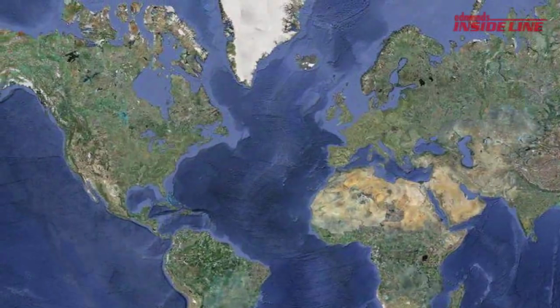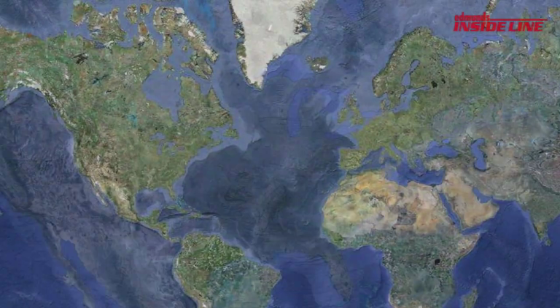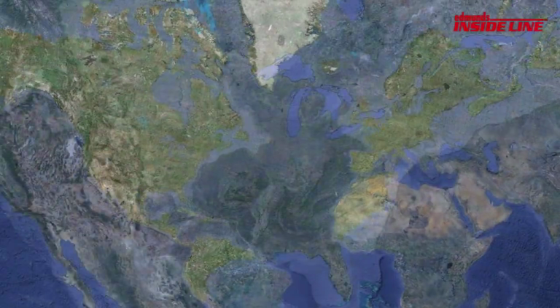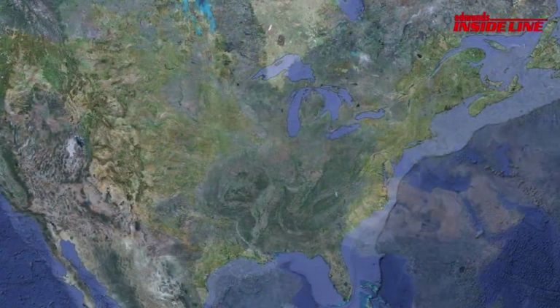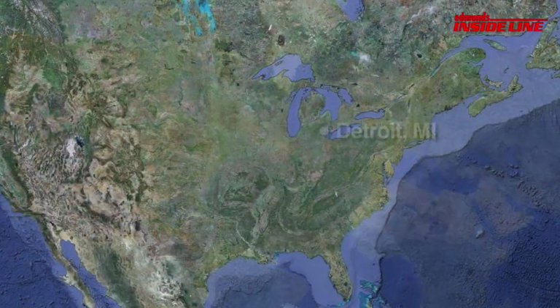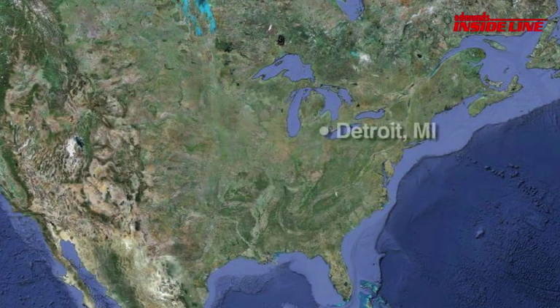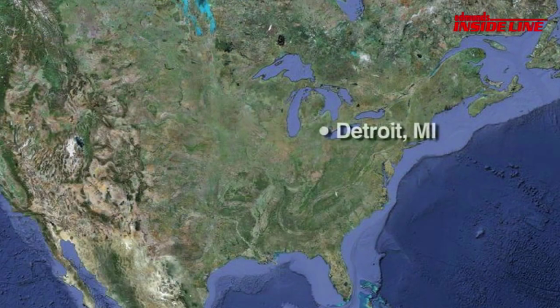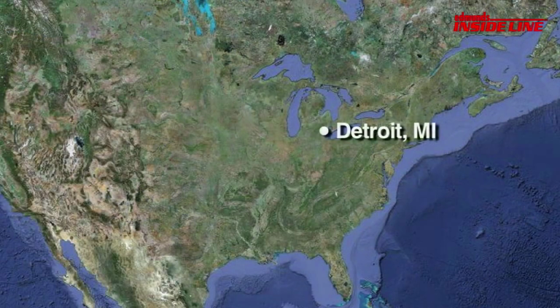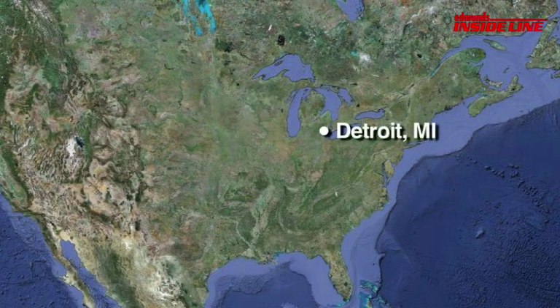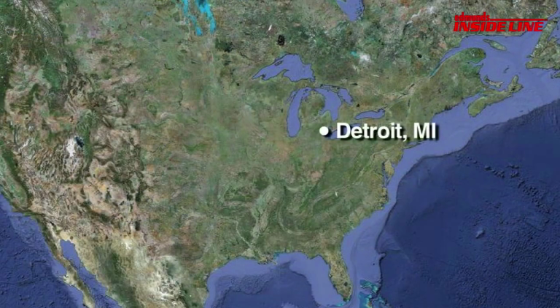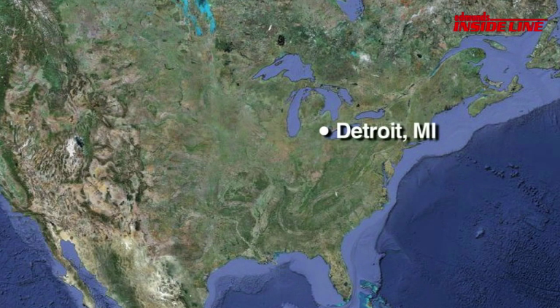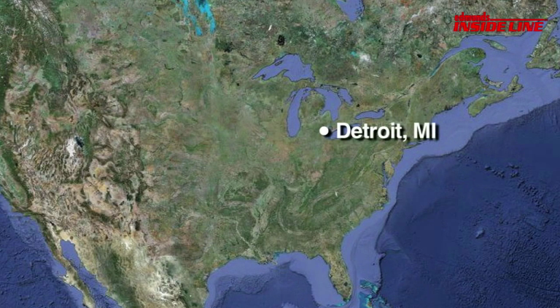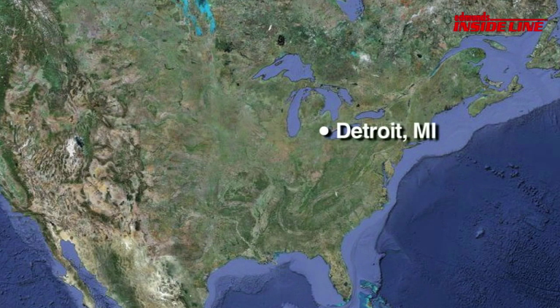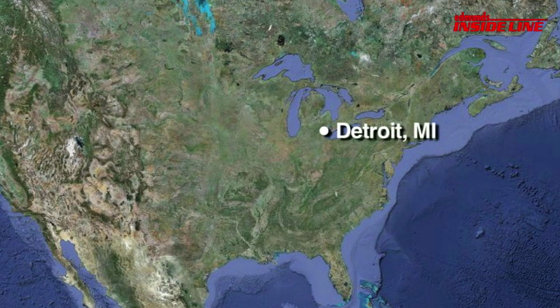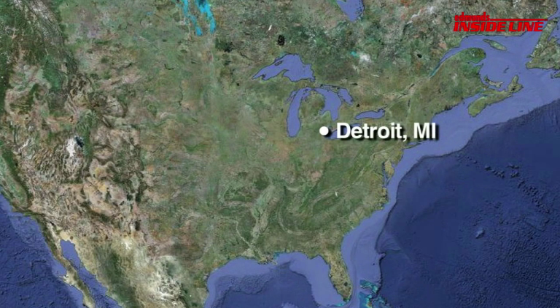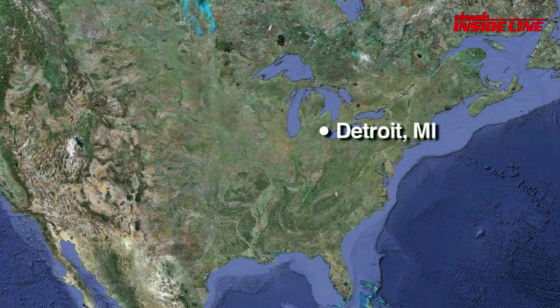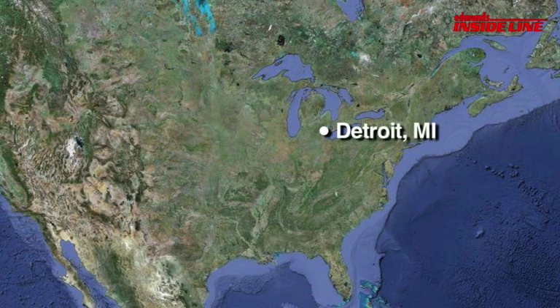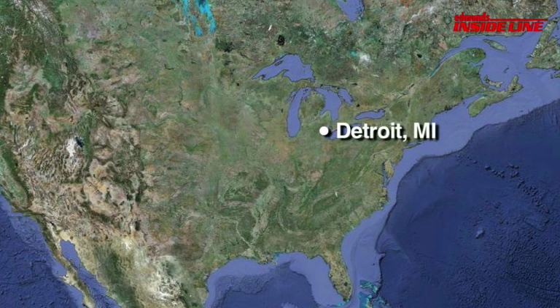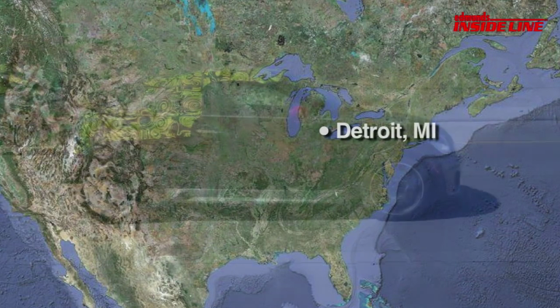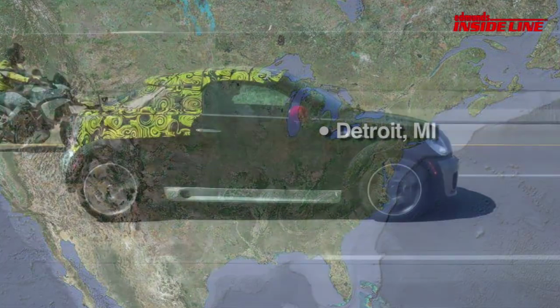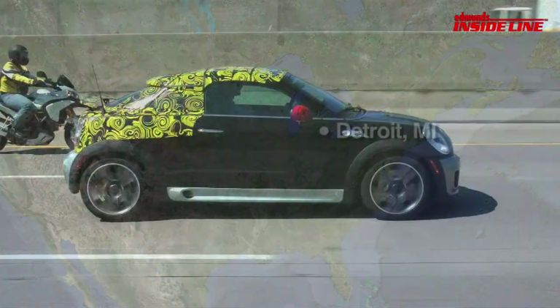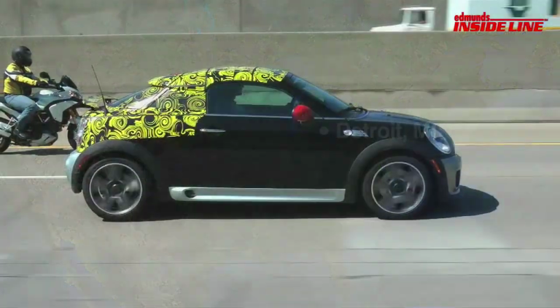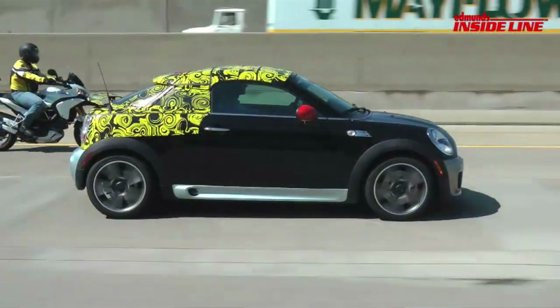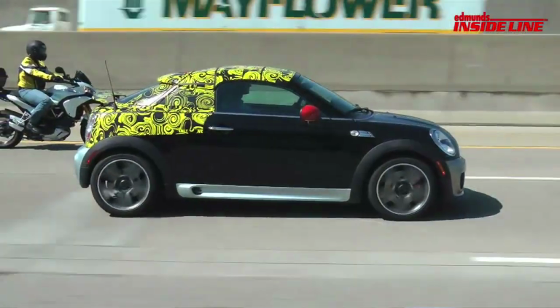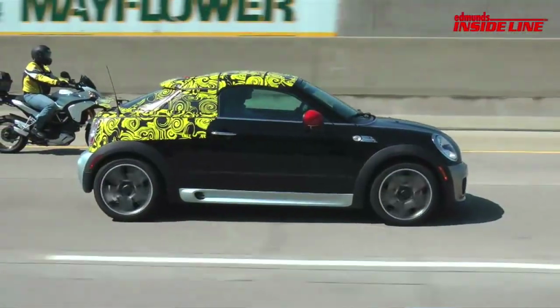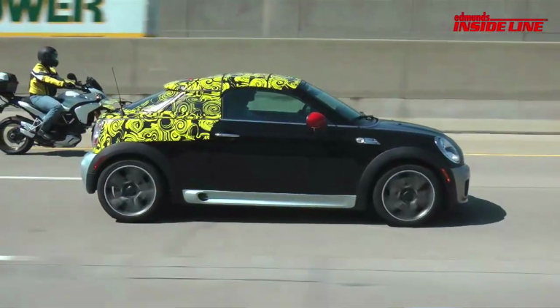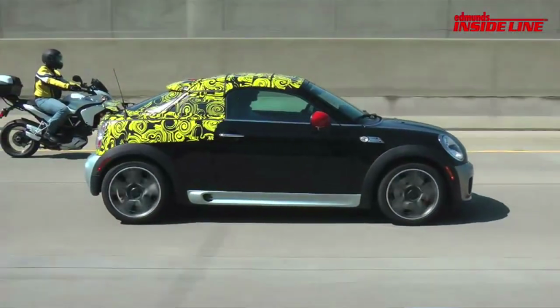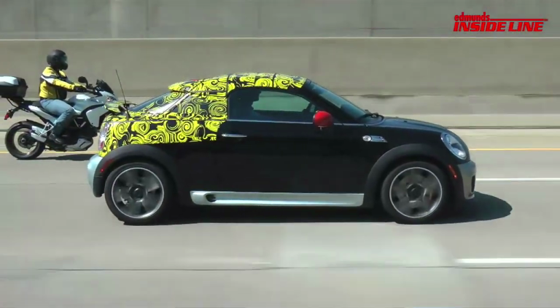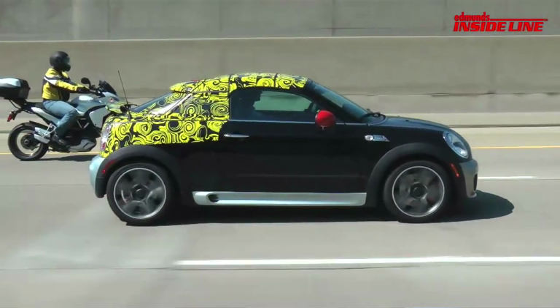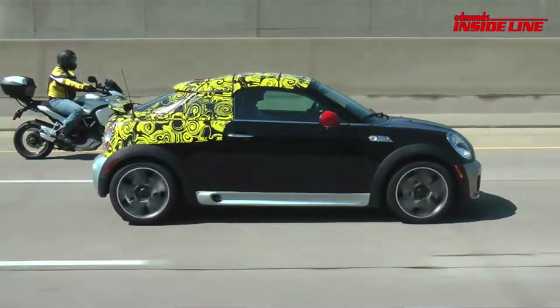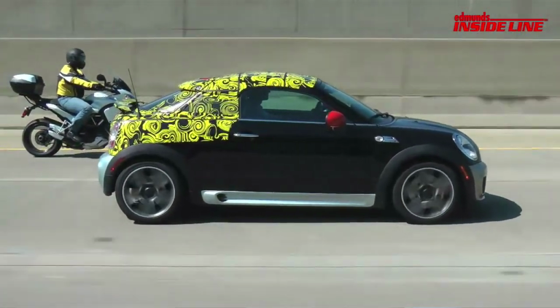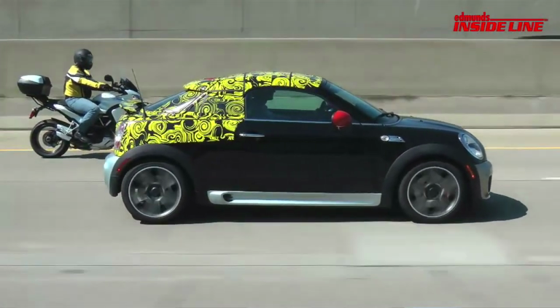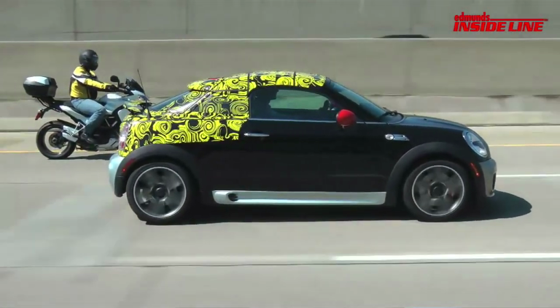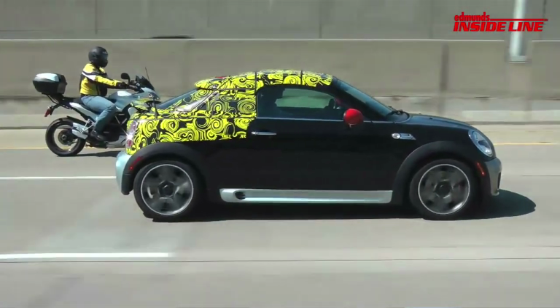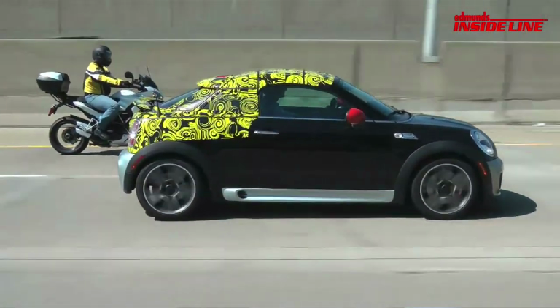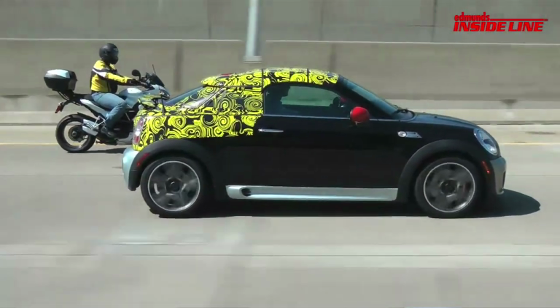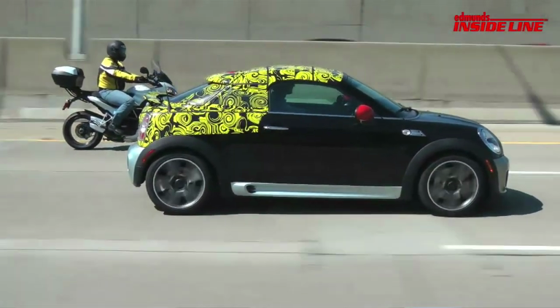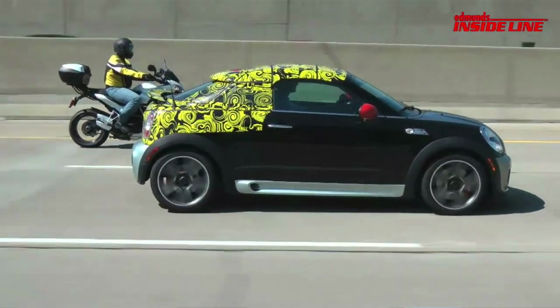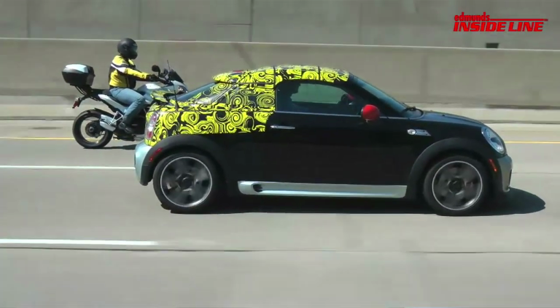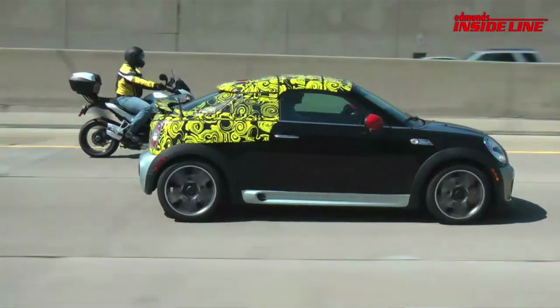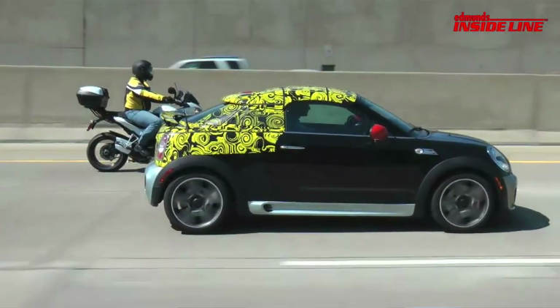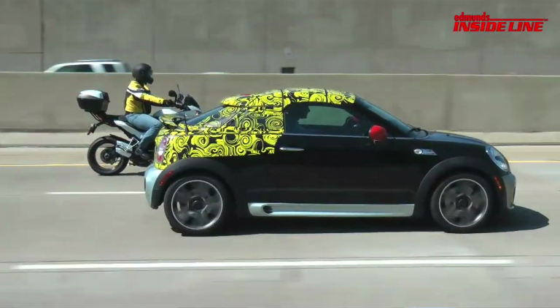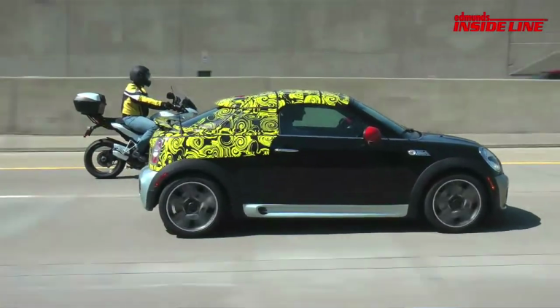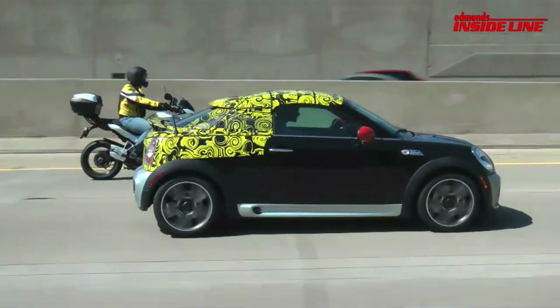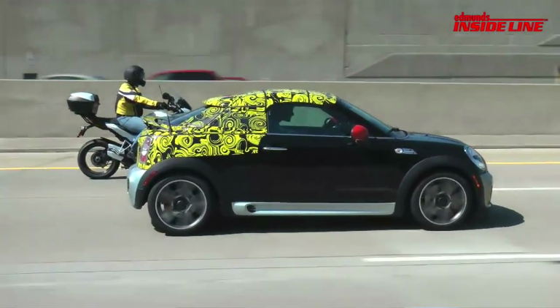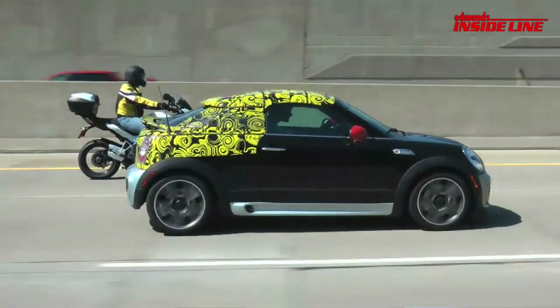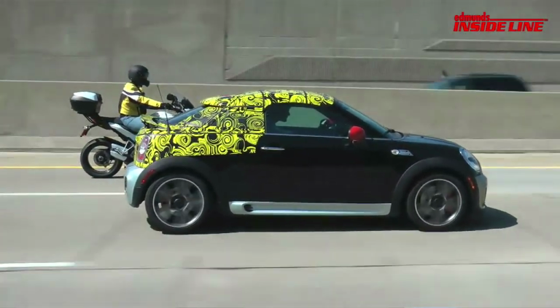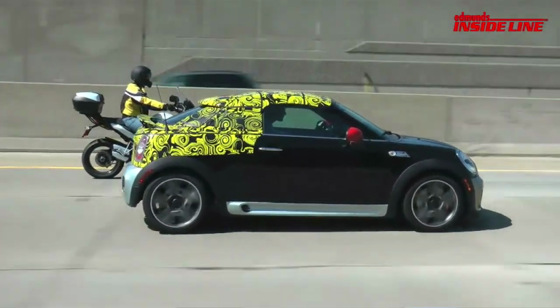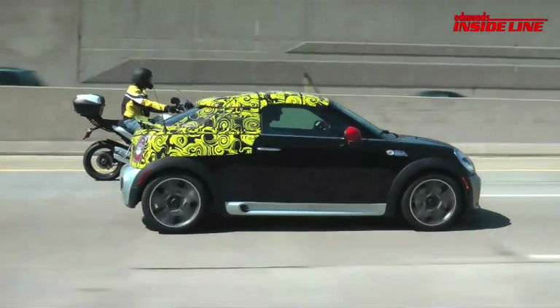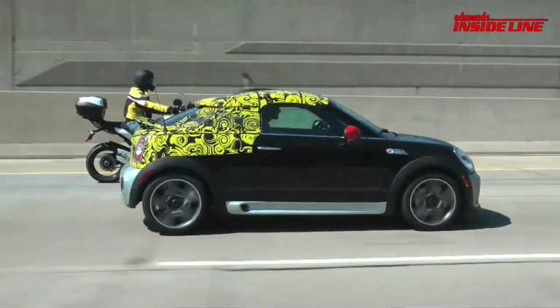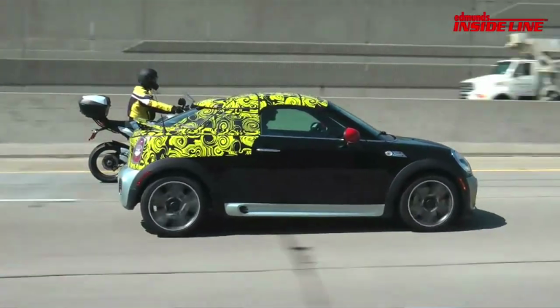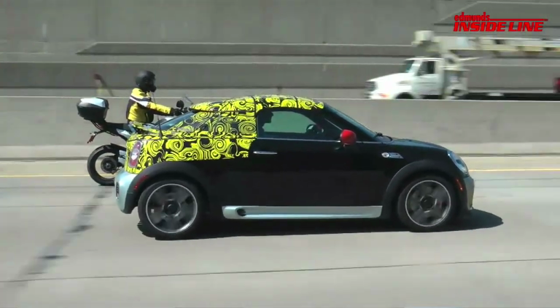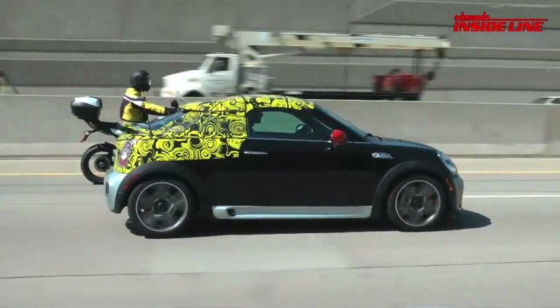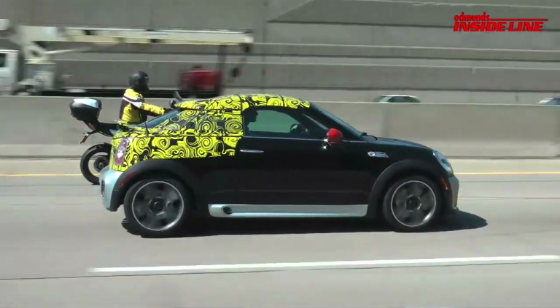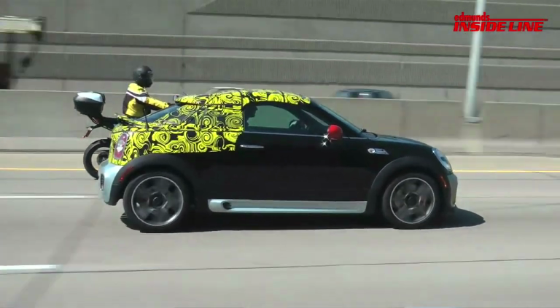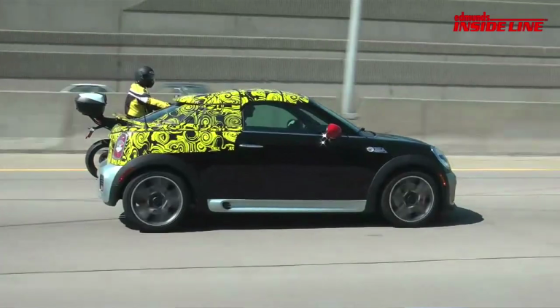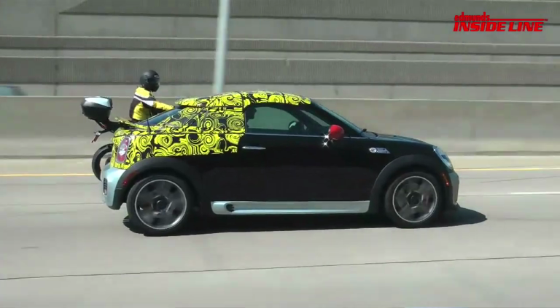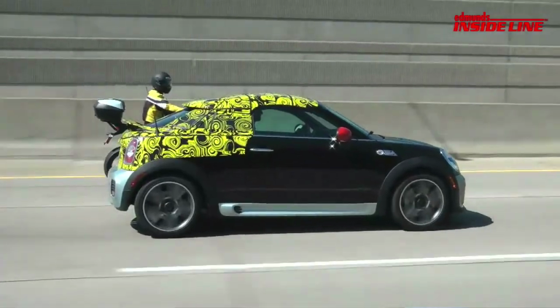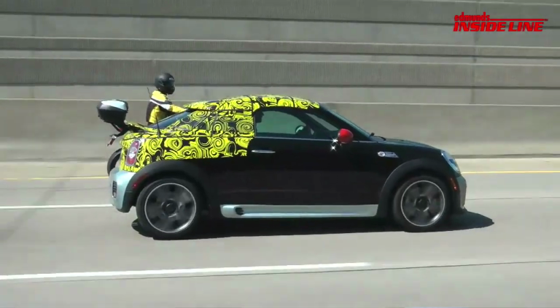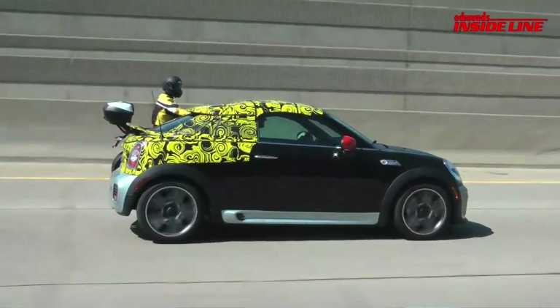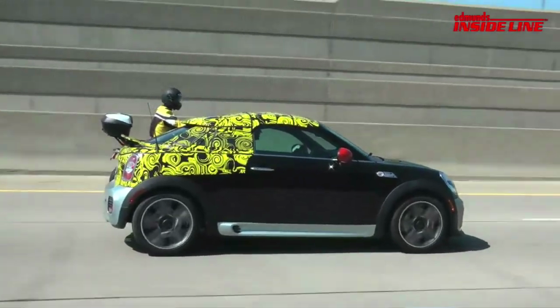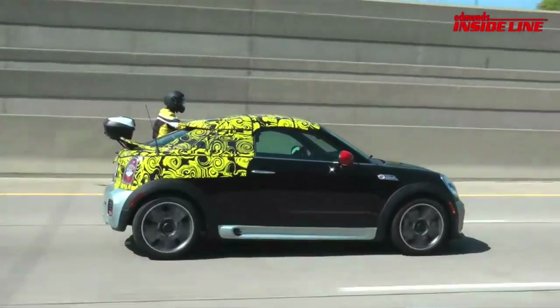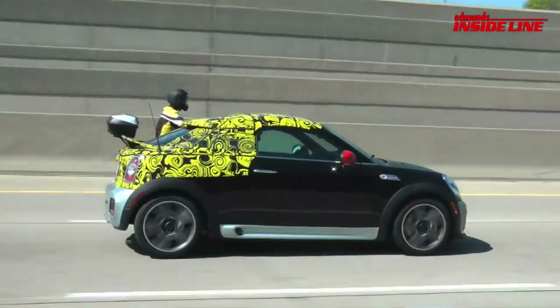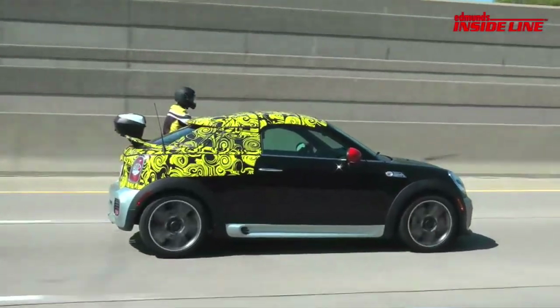Just this week, Mini confirmed details on the production Coupe, and sure enough it shares nearly all of its mechanical specs with the regular Cooper.